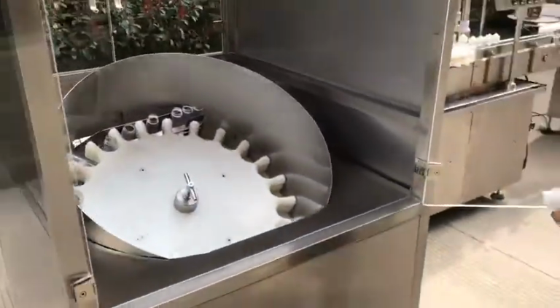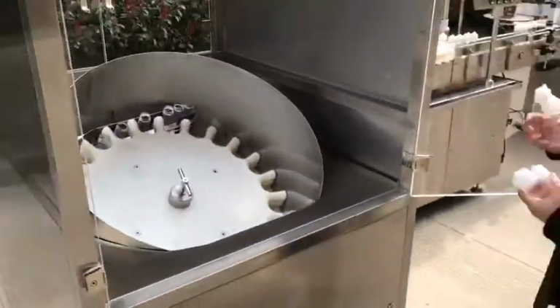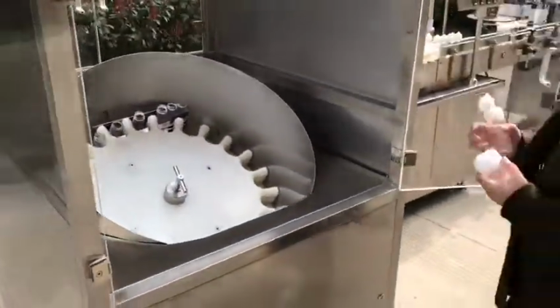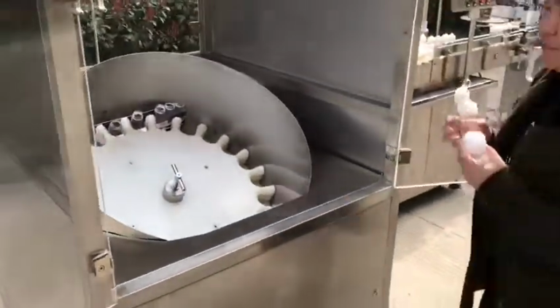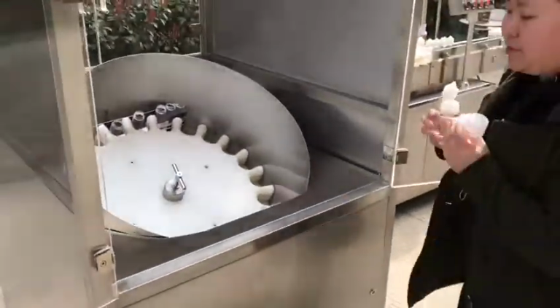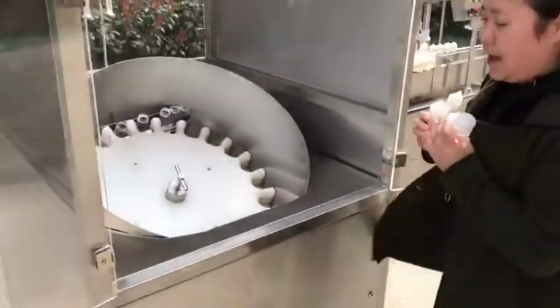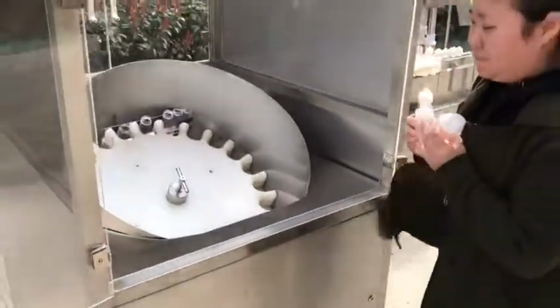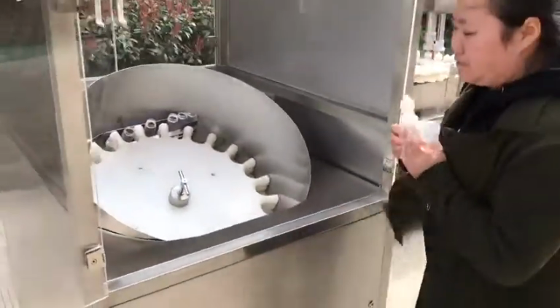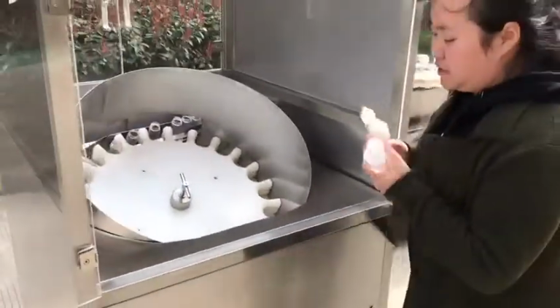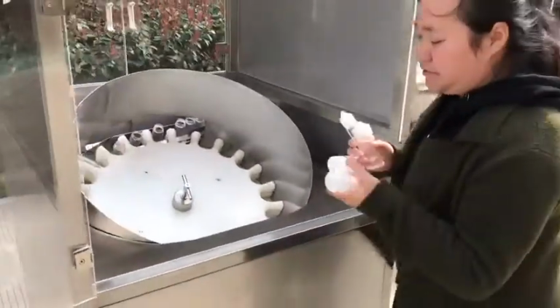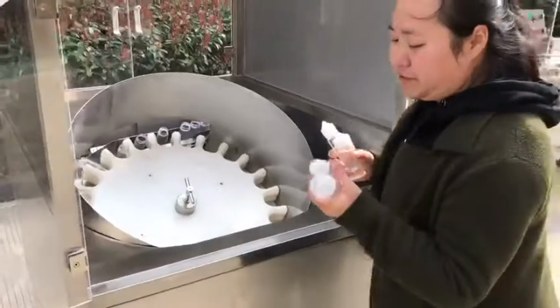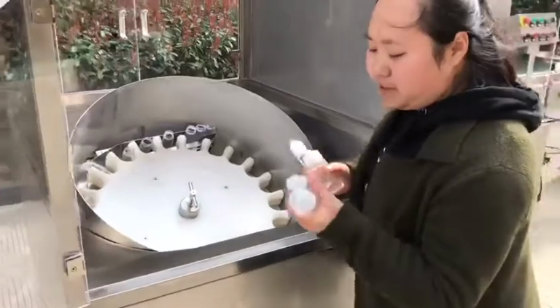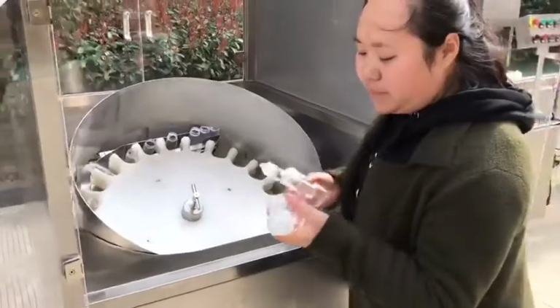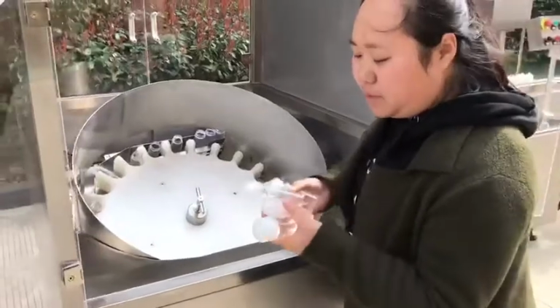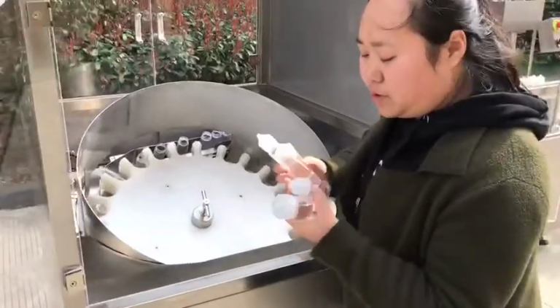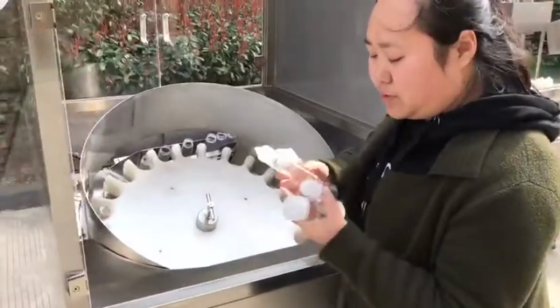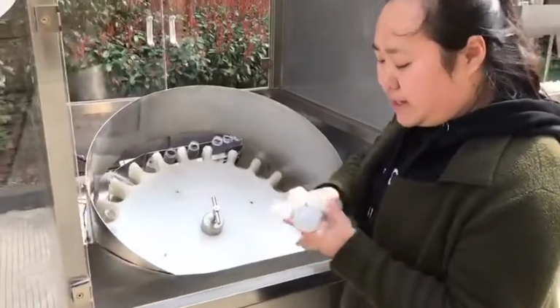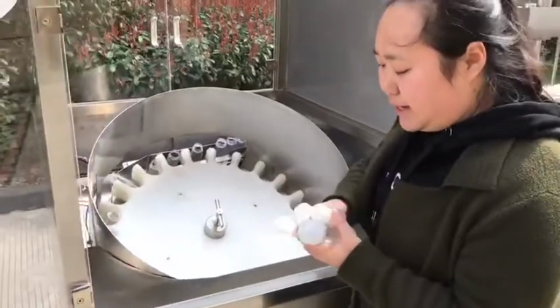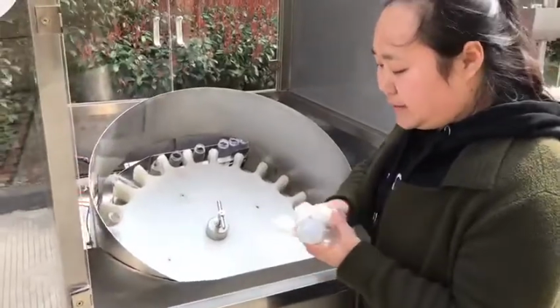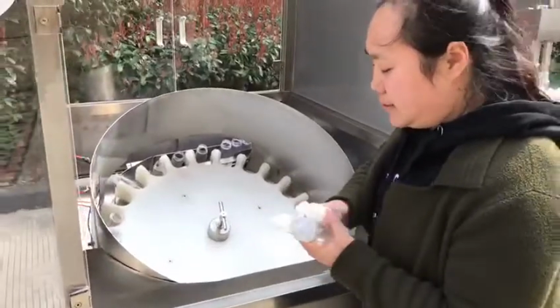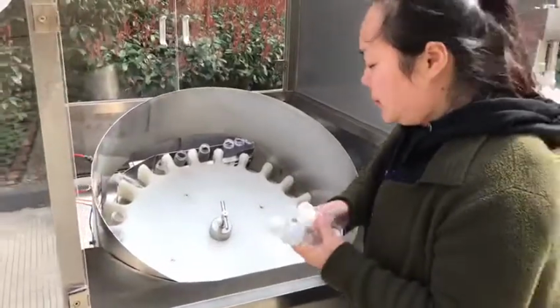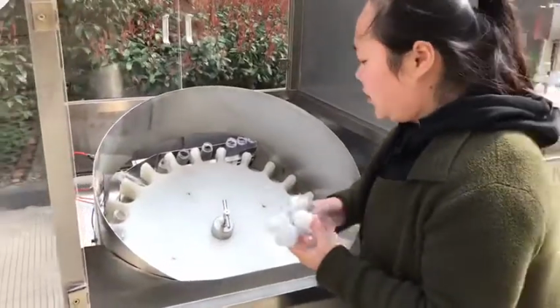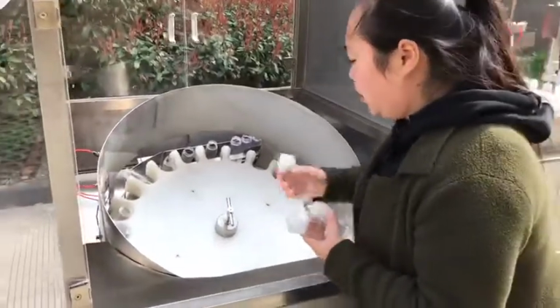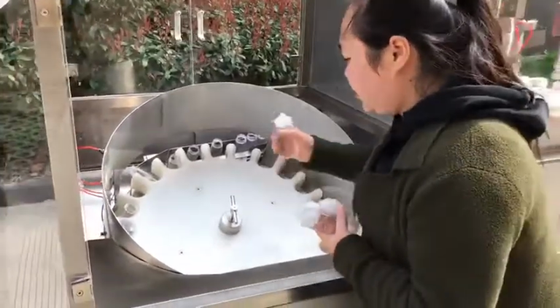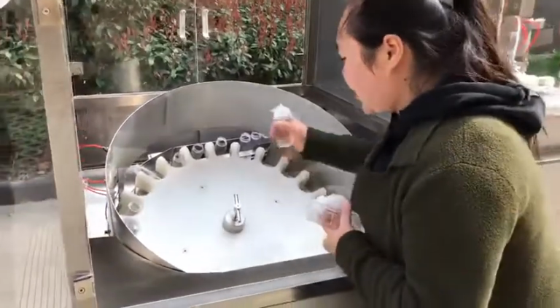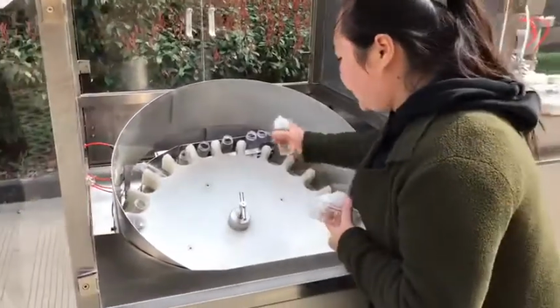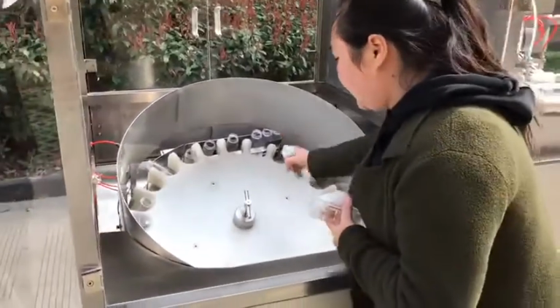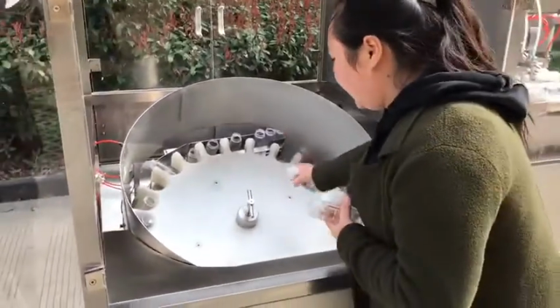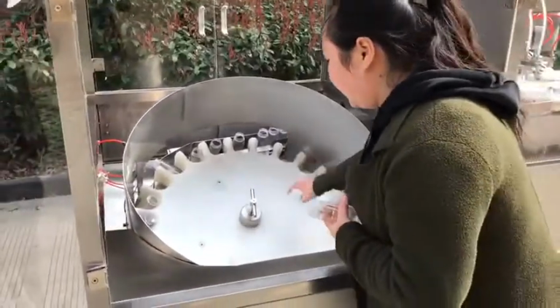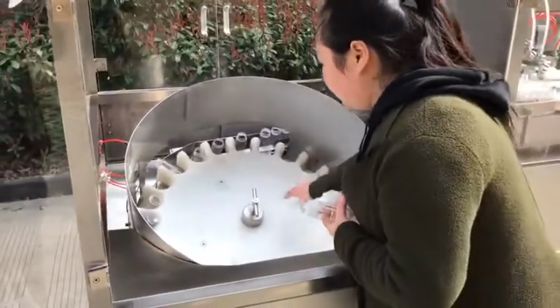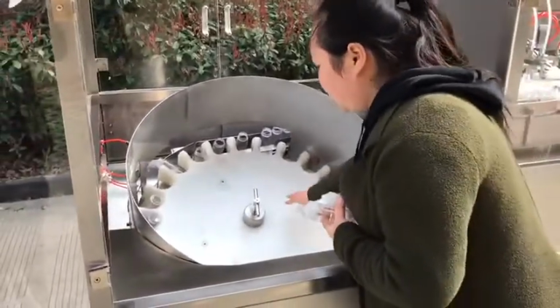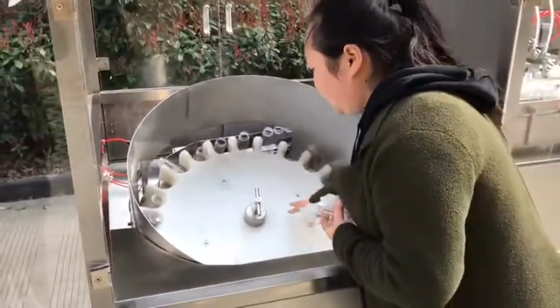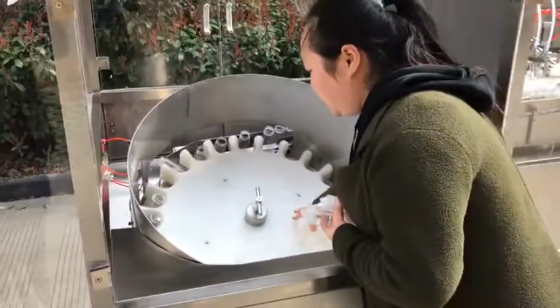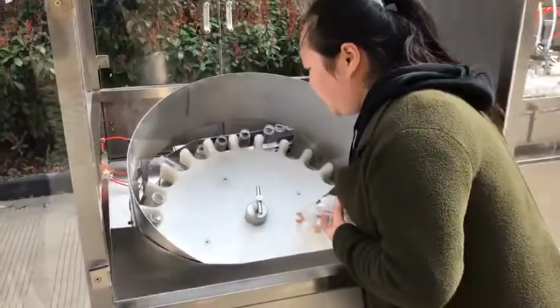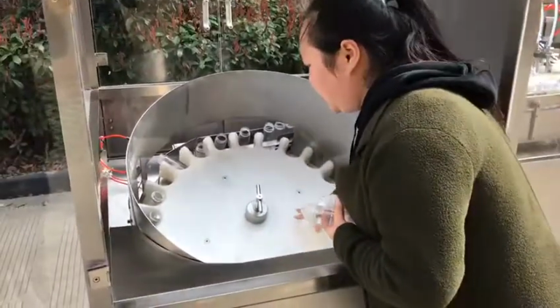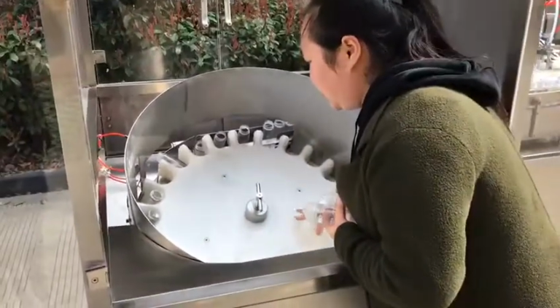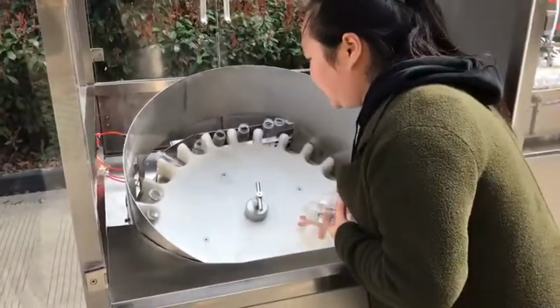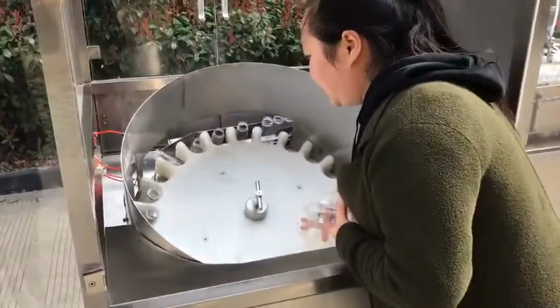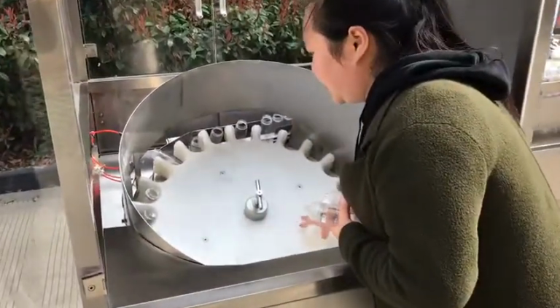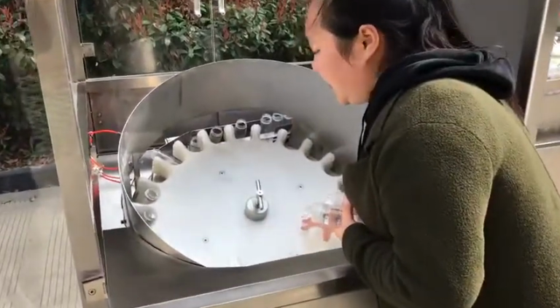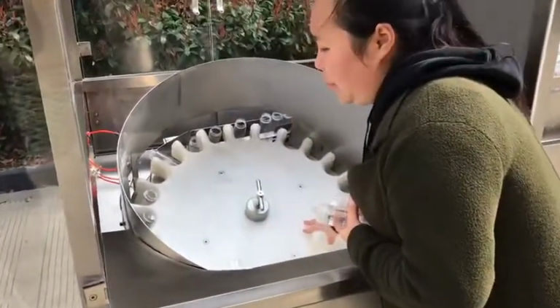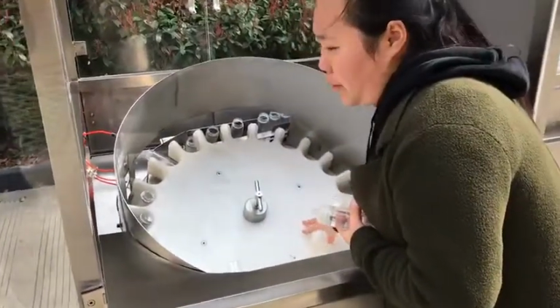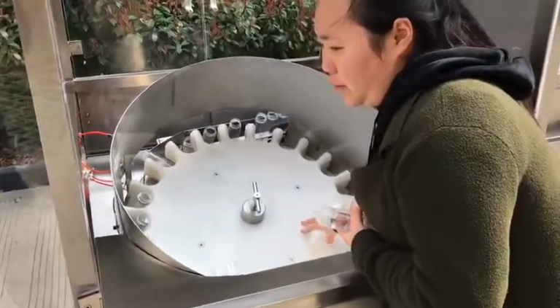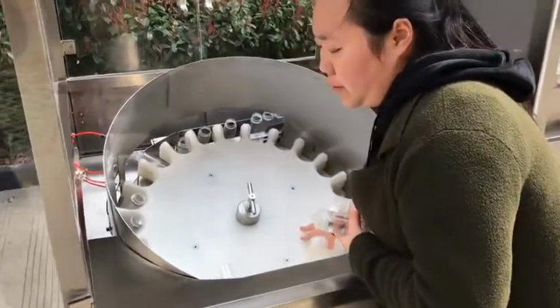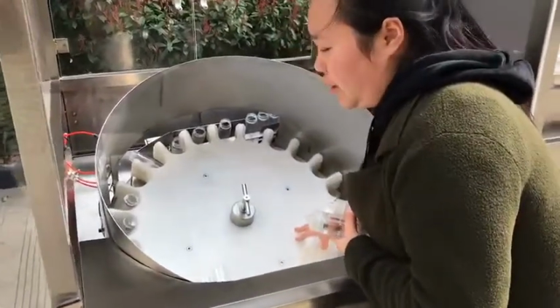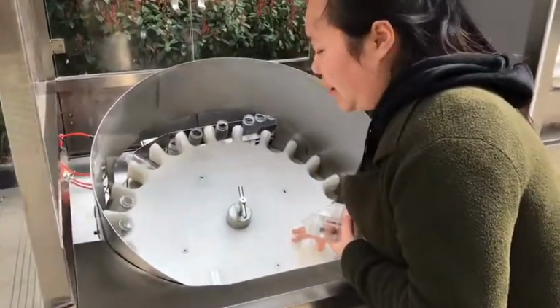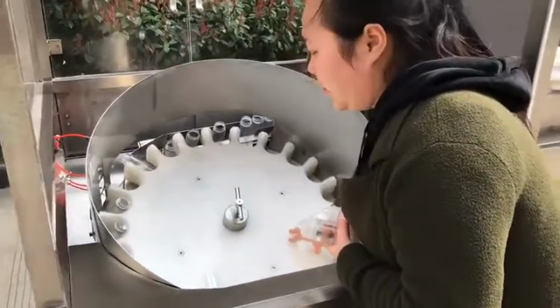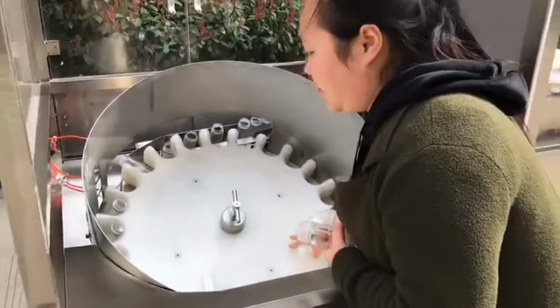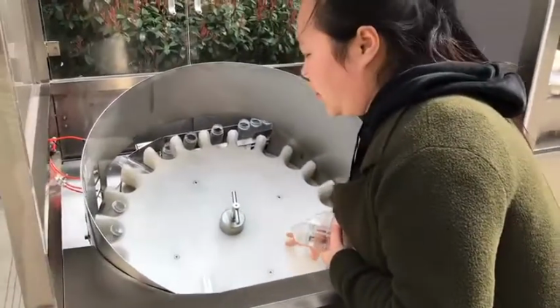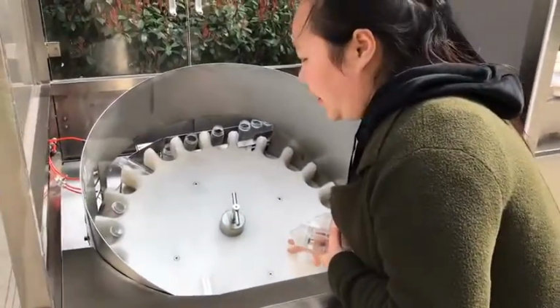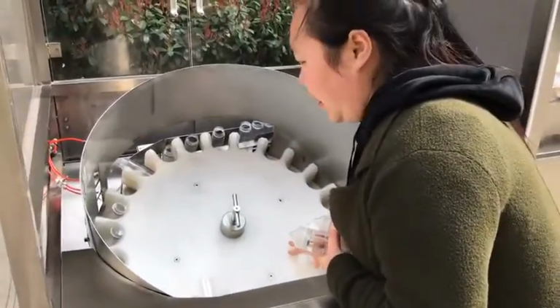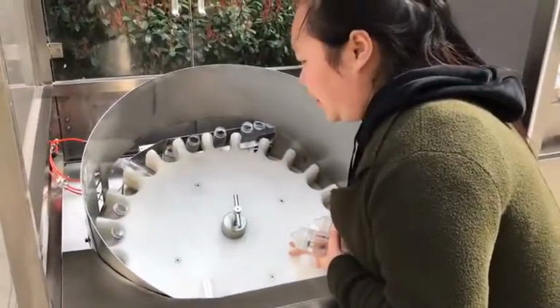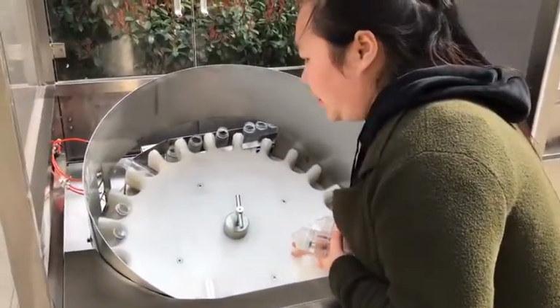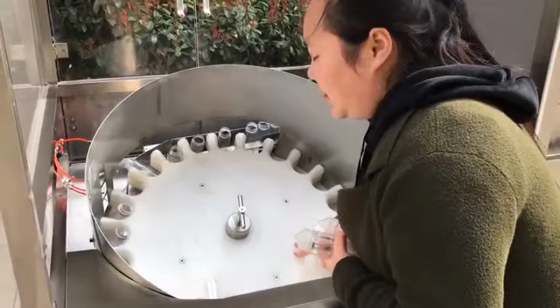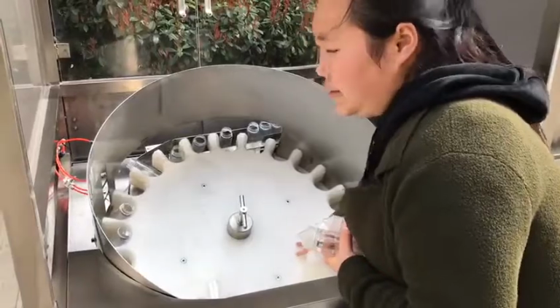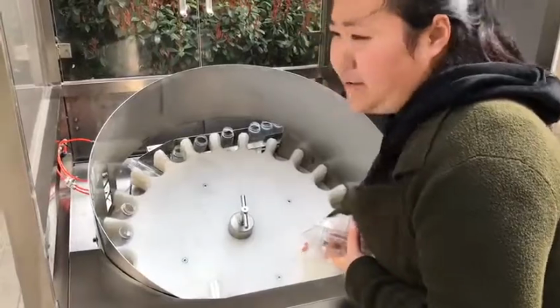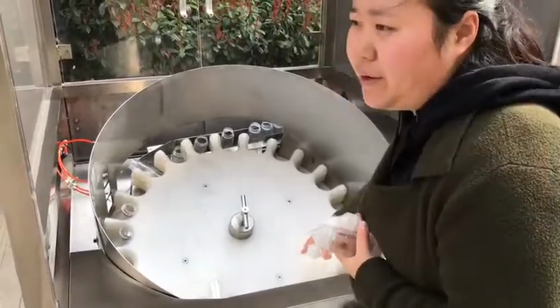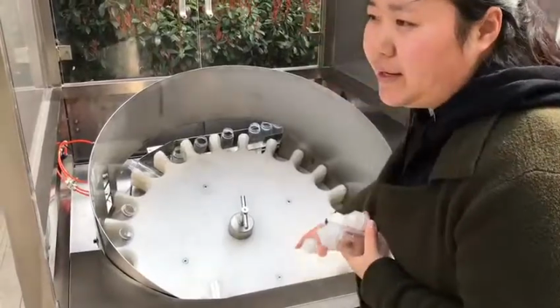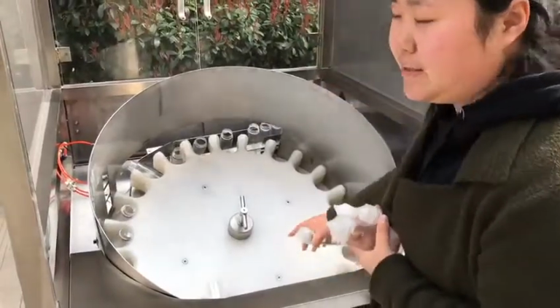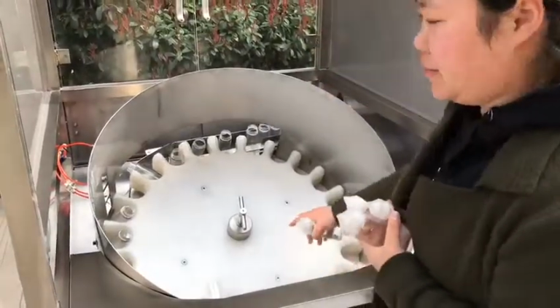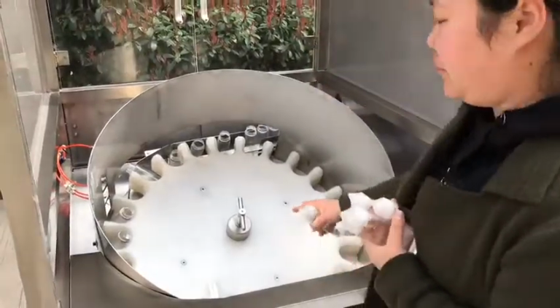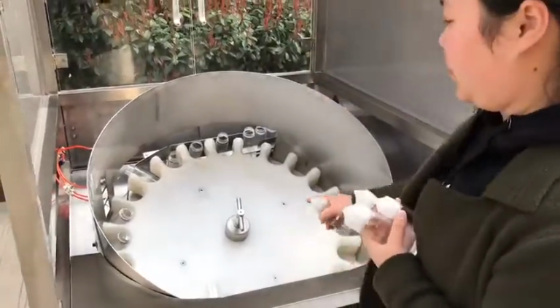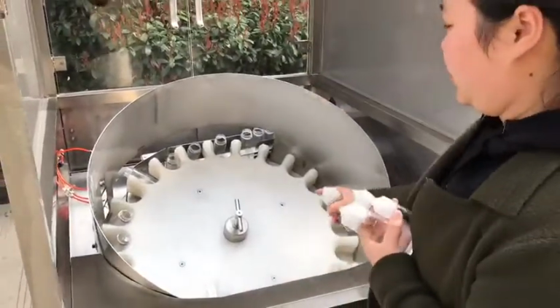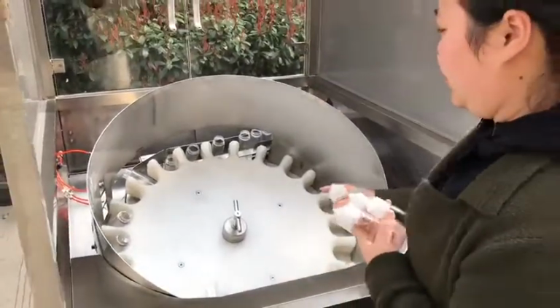If you have different bottle sizes, you just need to change this style wheel. It's very easy for you.